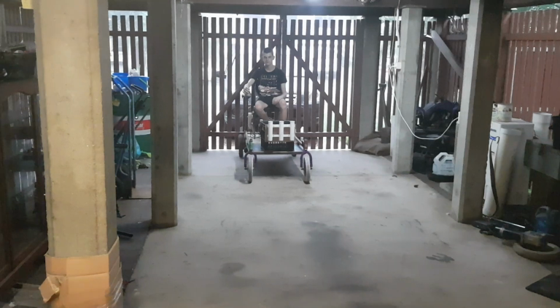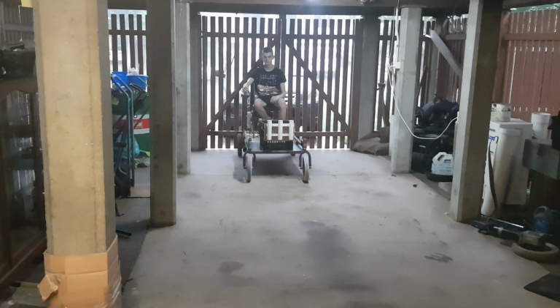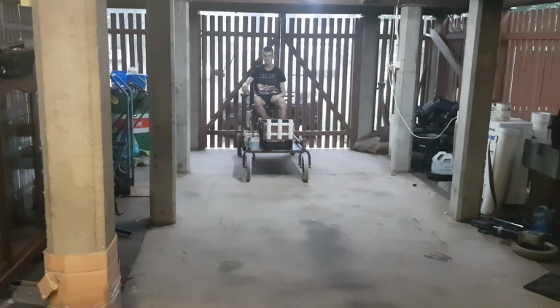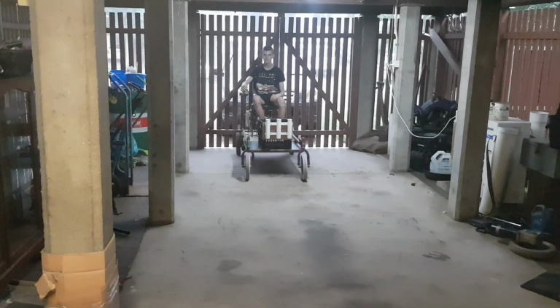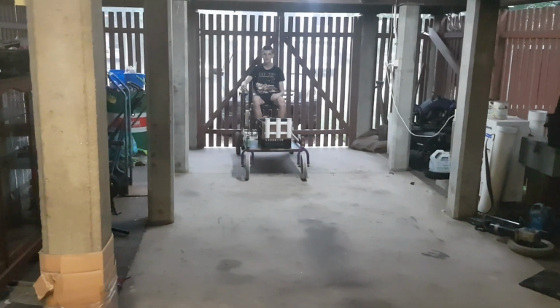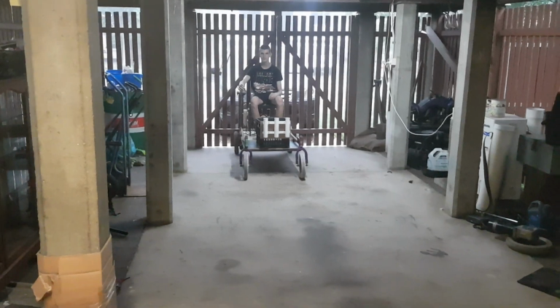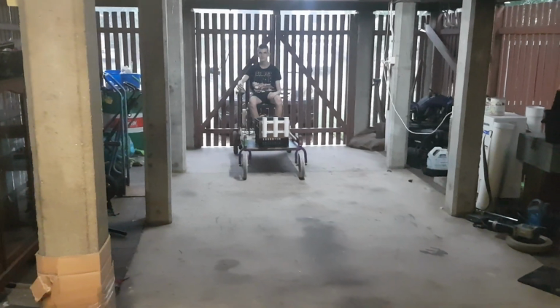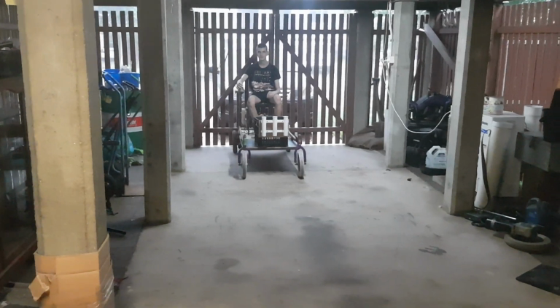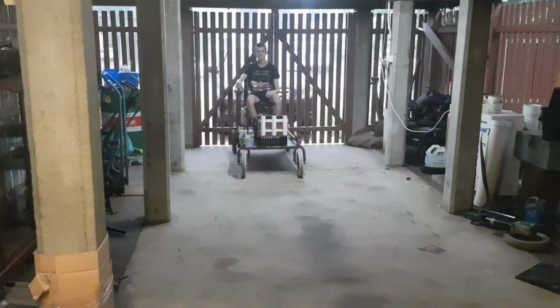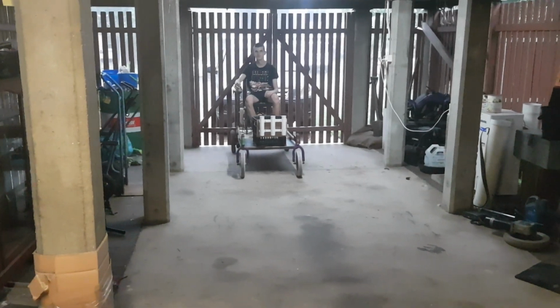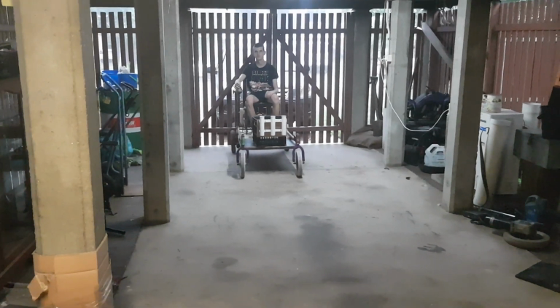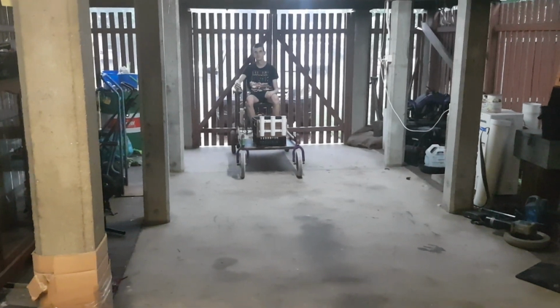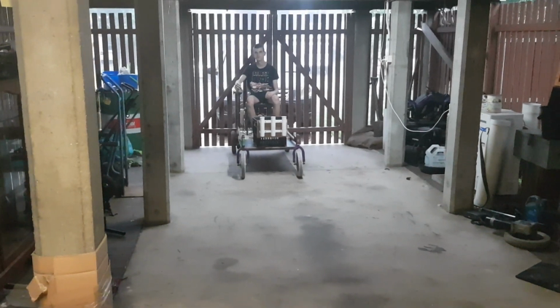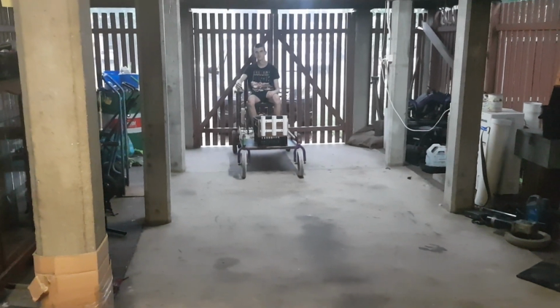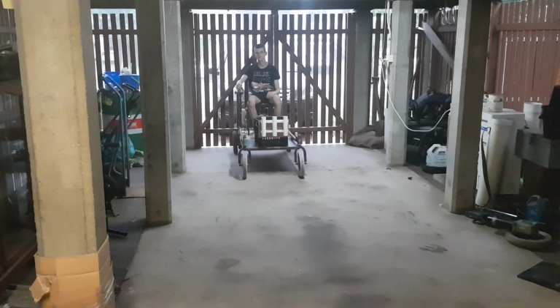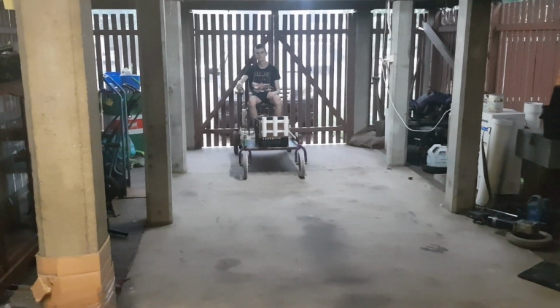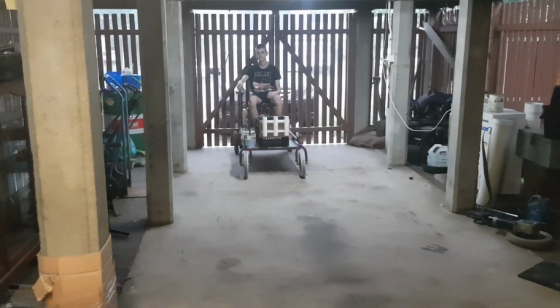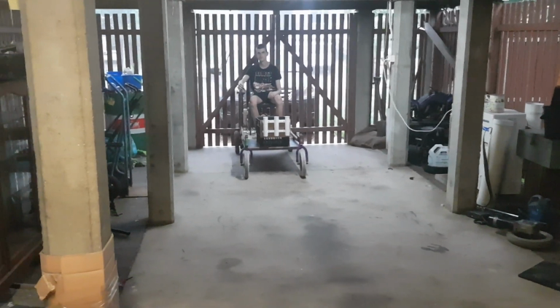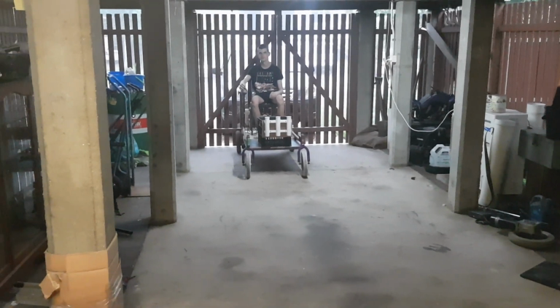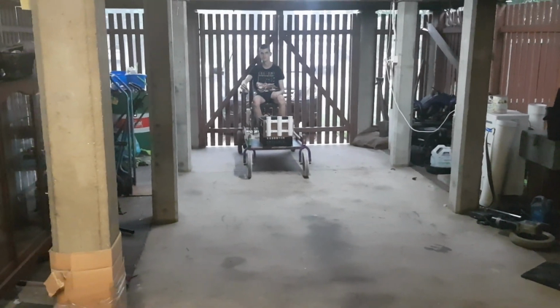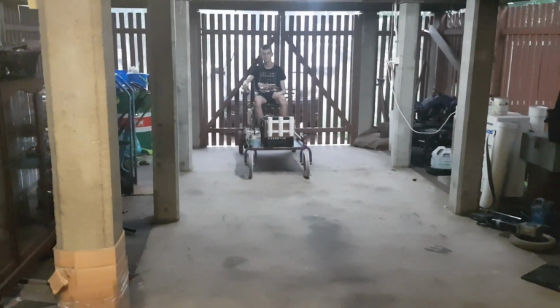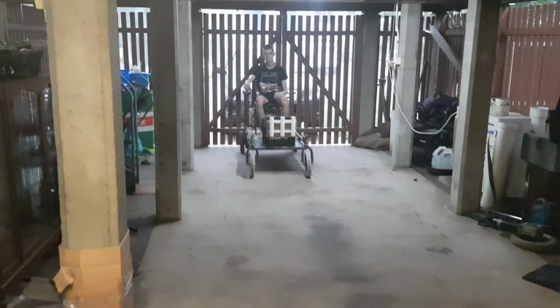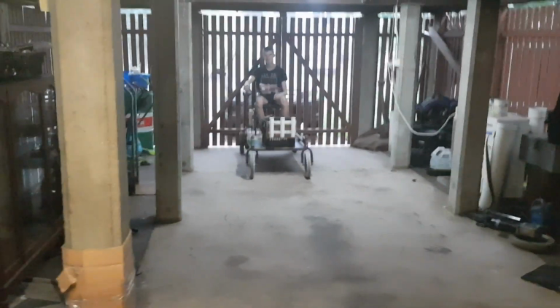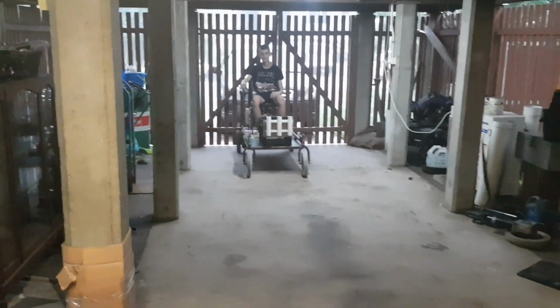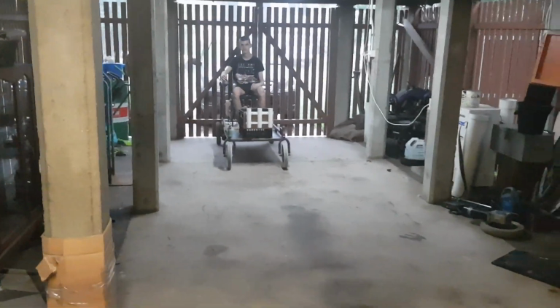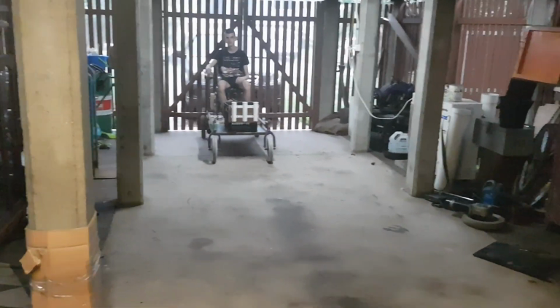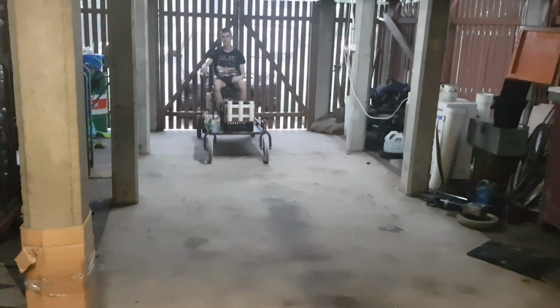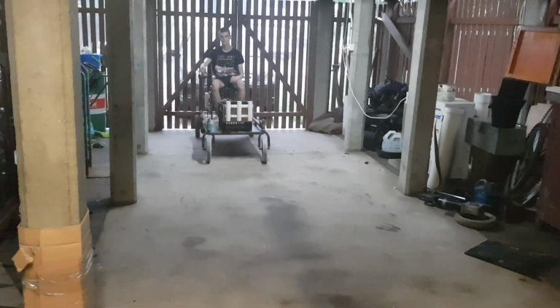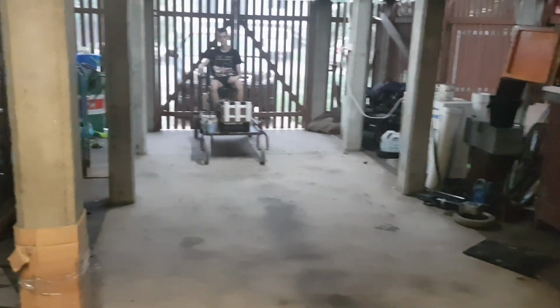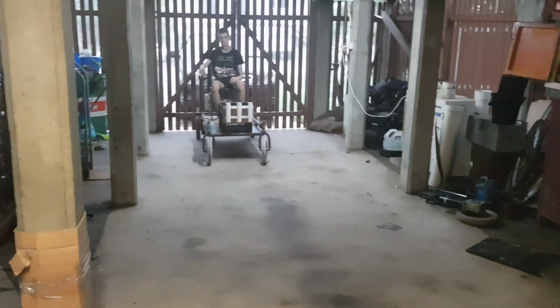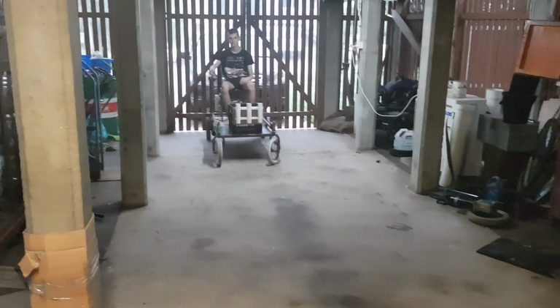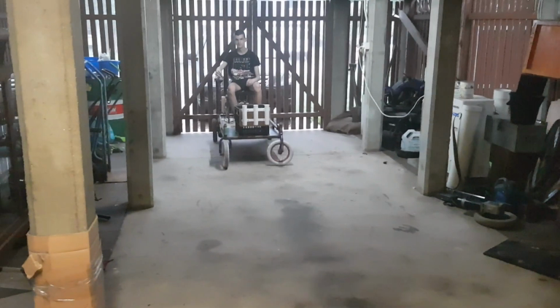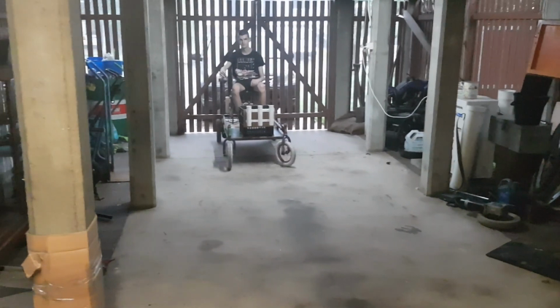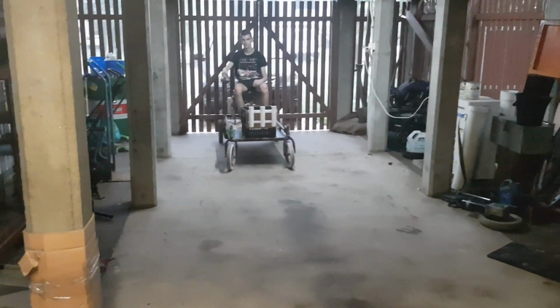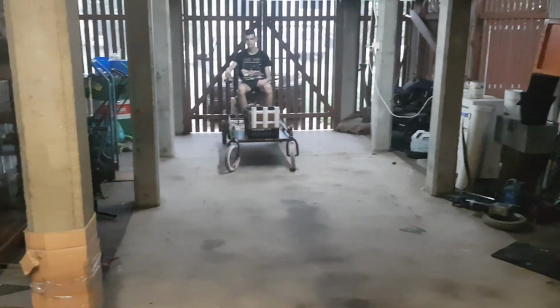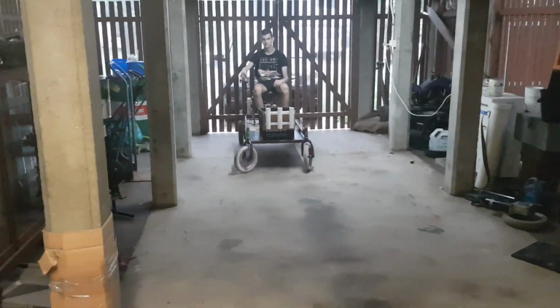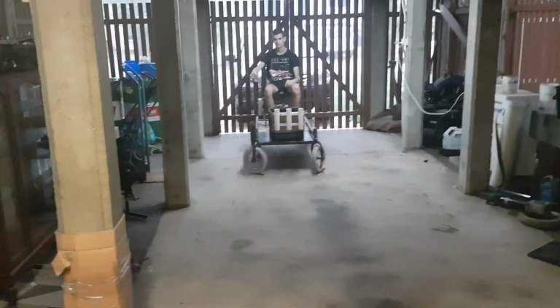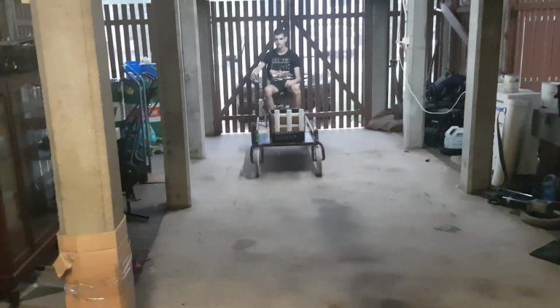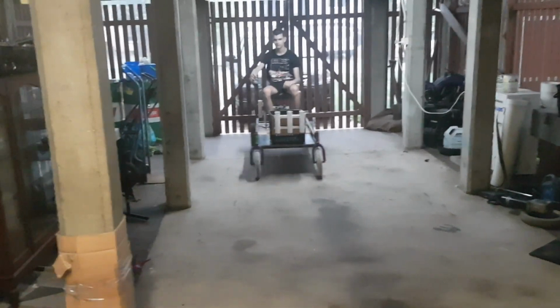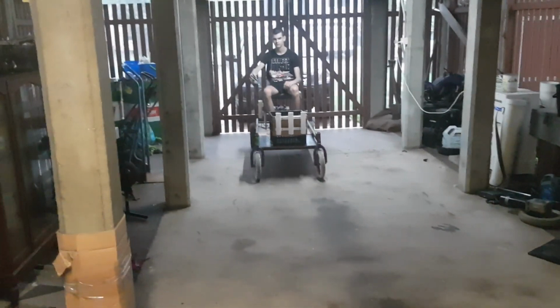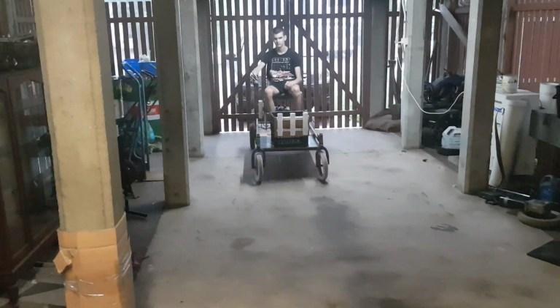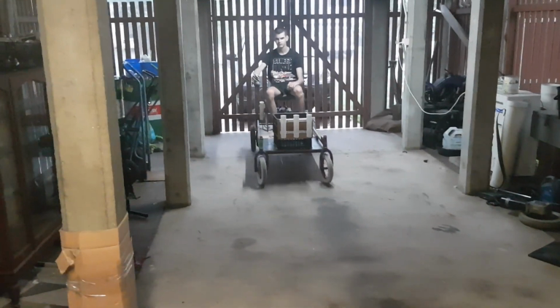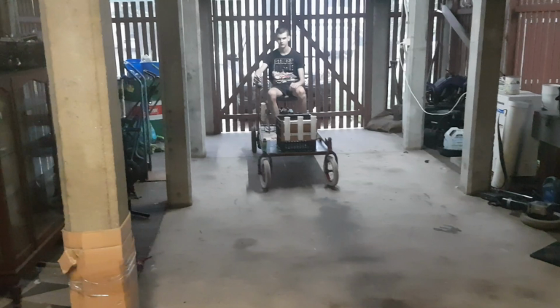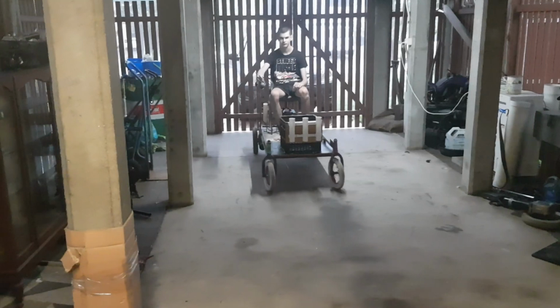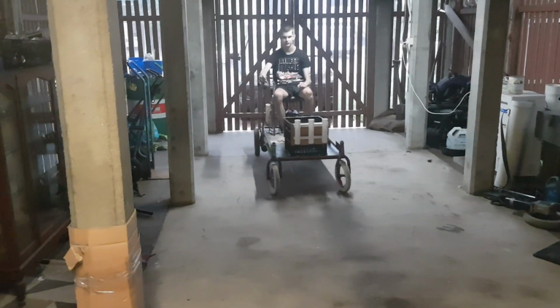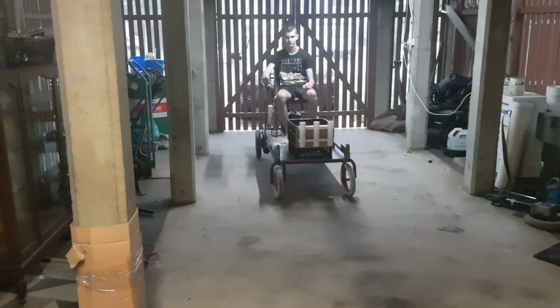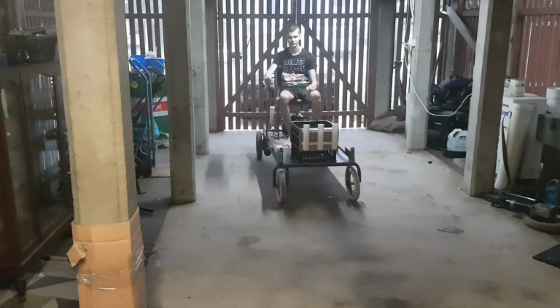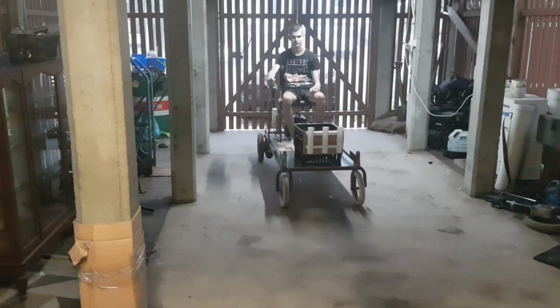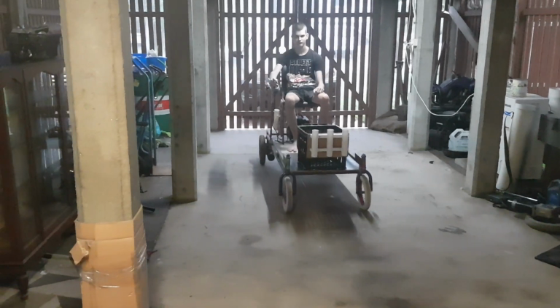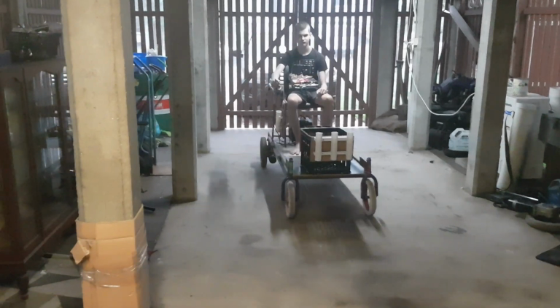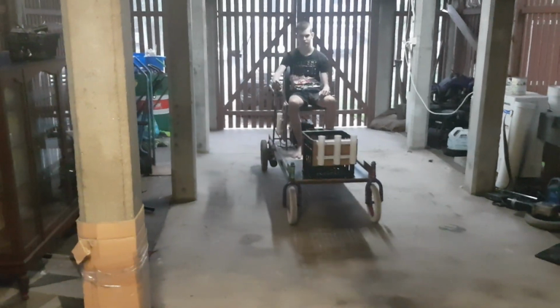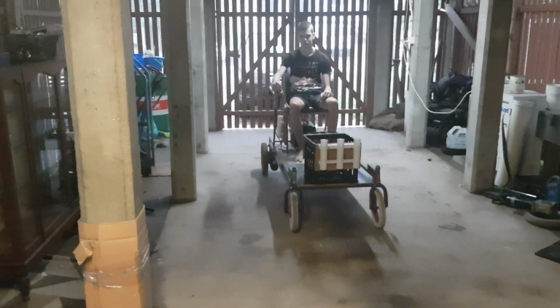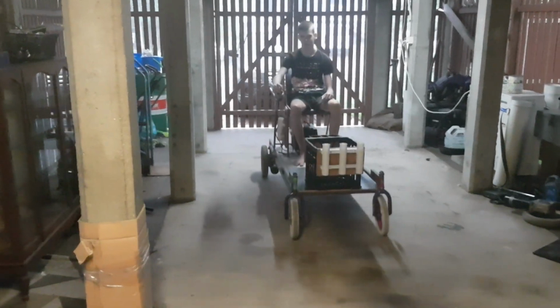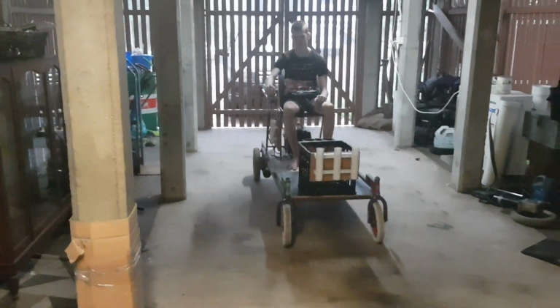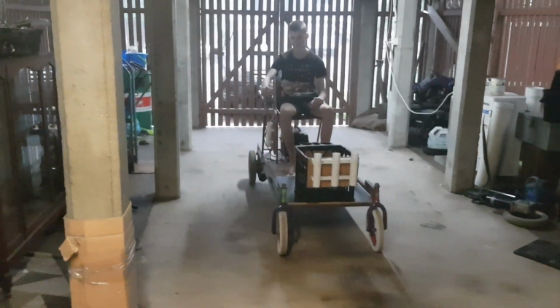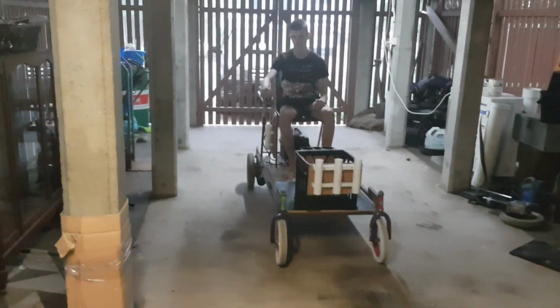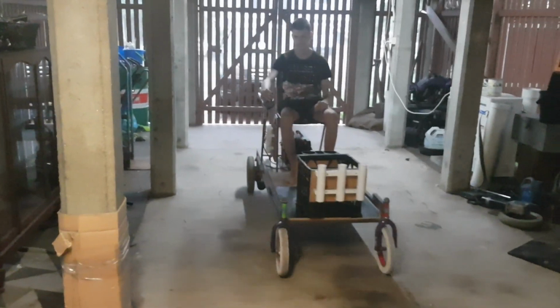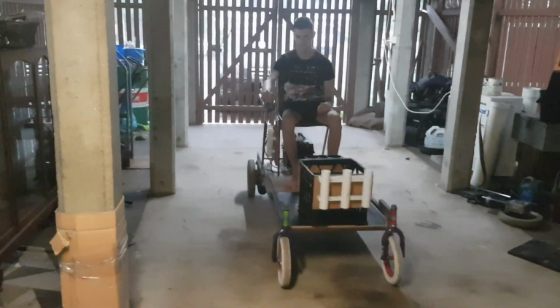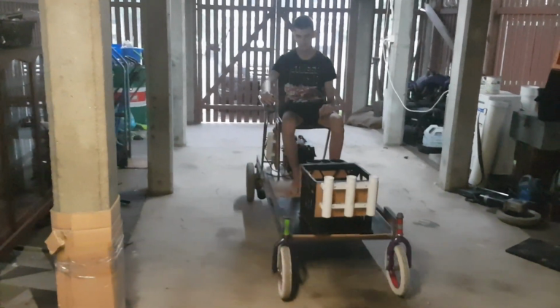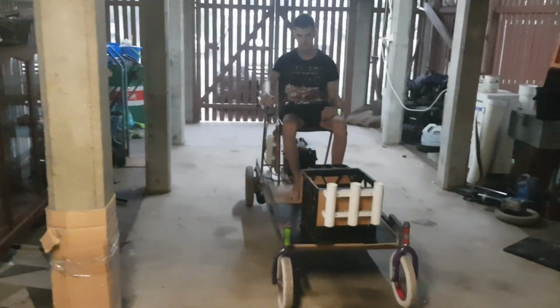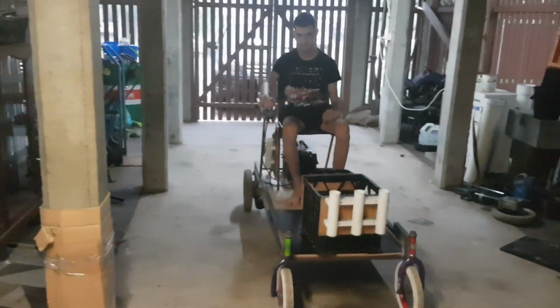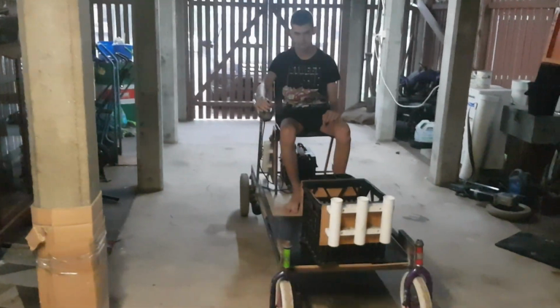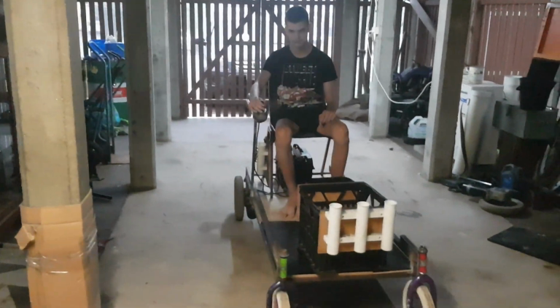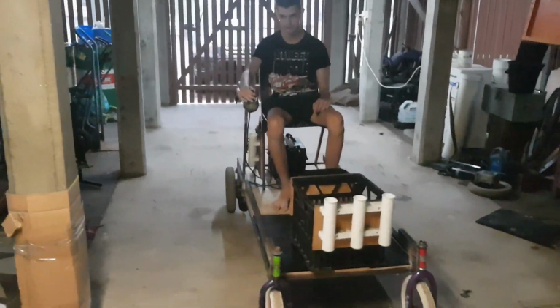Hey guys, JuppersRule1 here. It's all good. Look at this, Anthony's having a bit of a ride around on it.